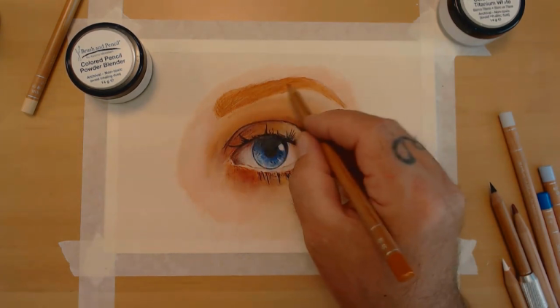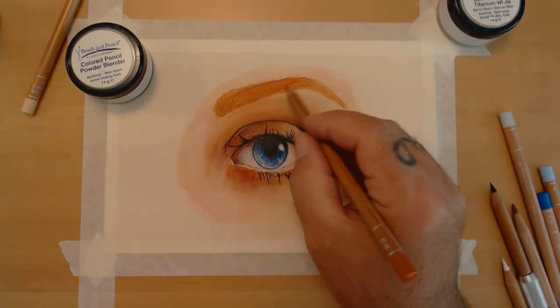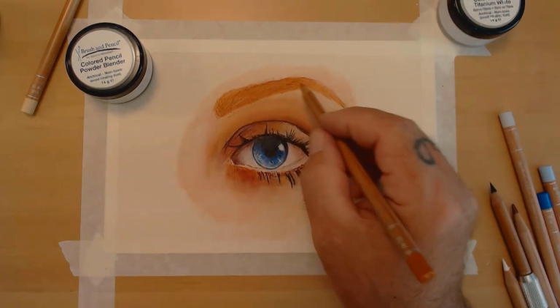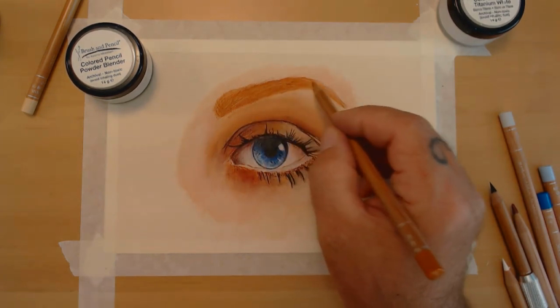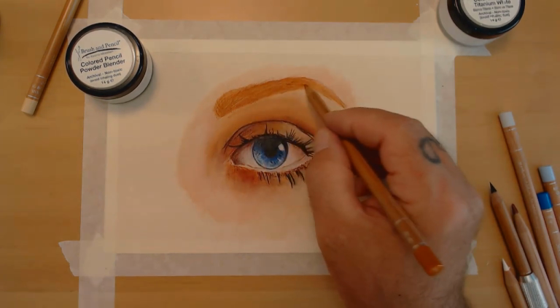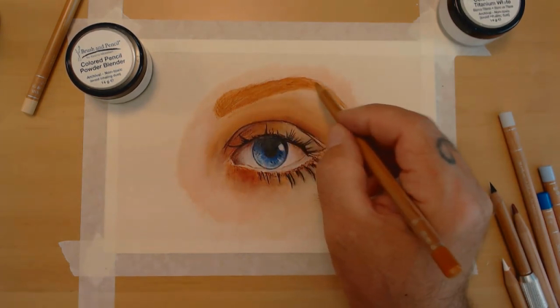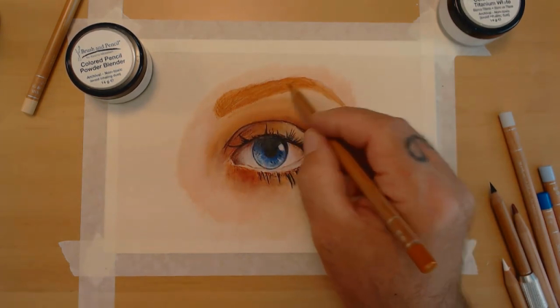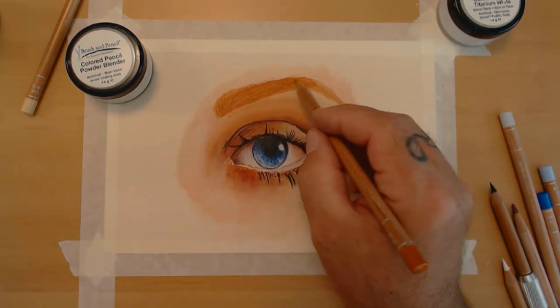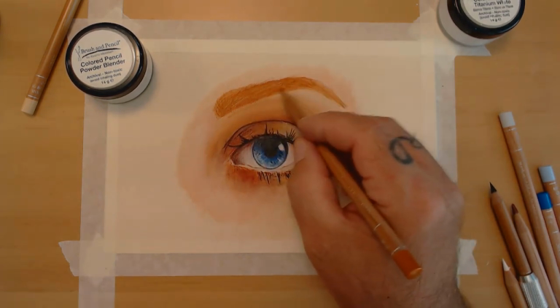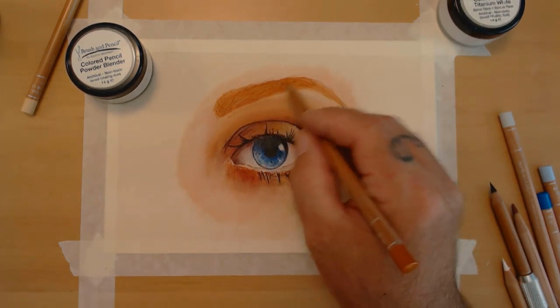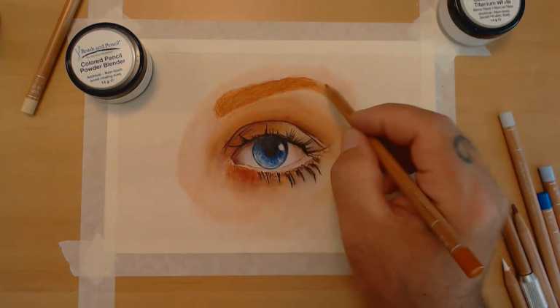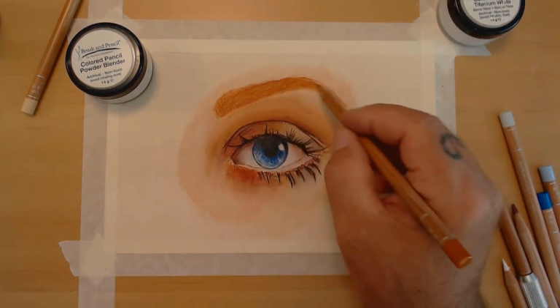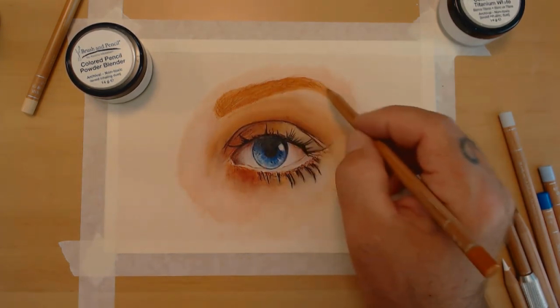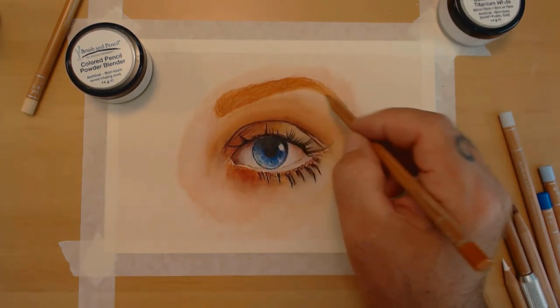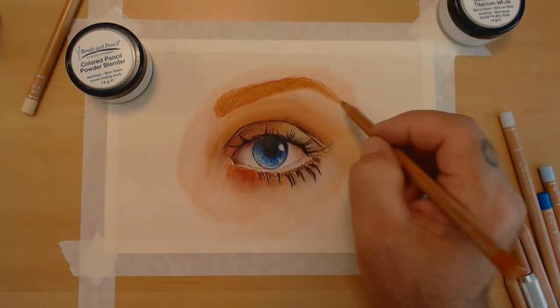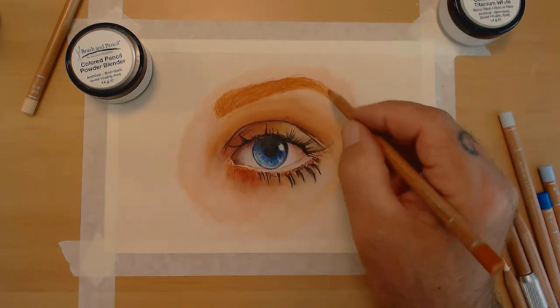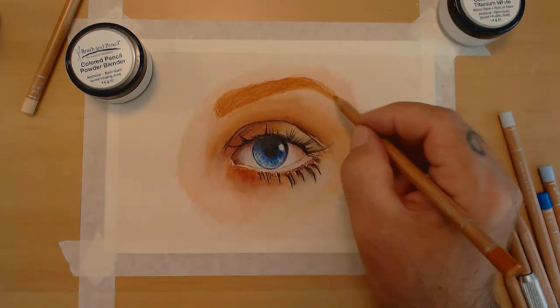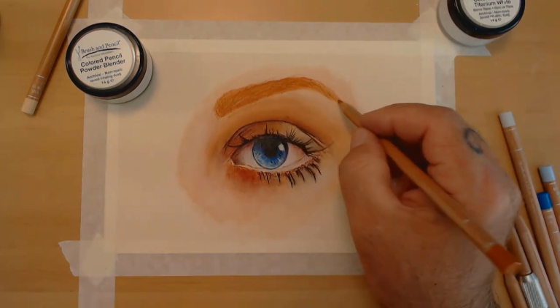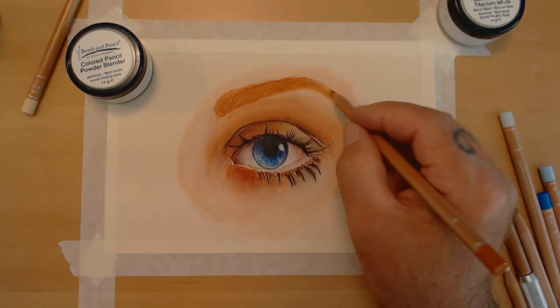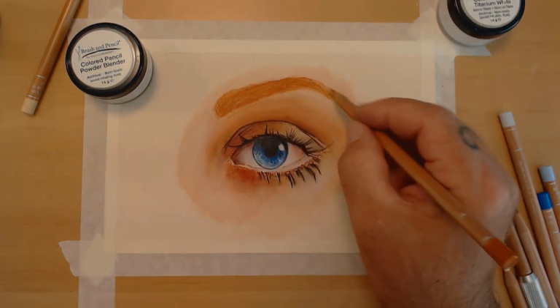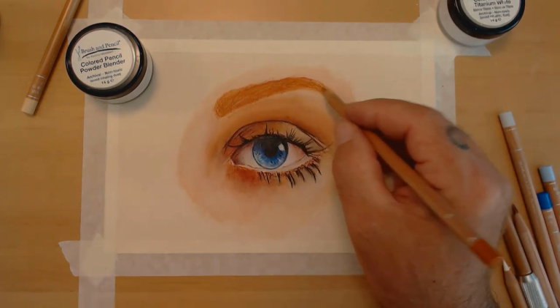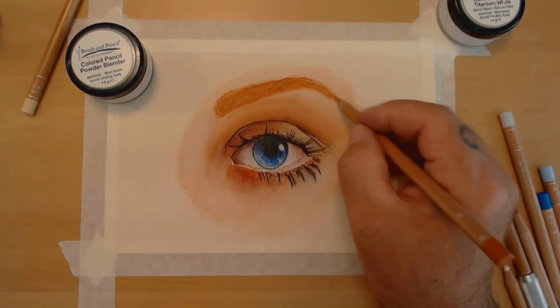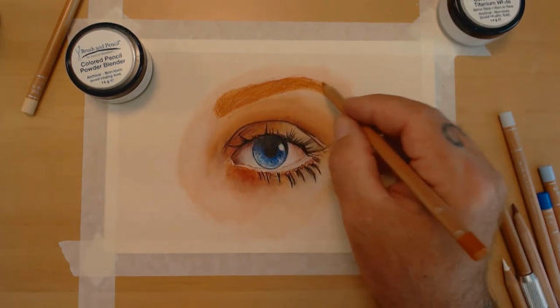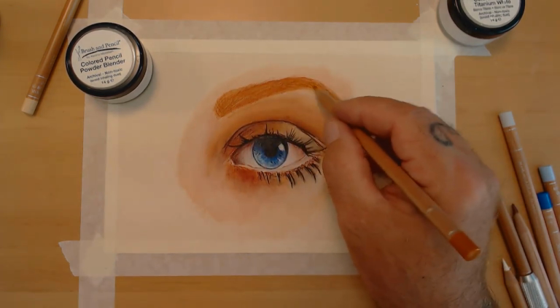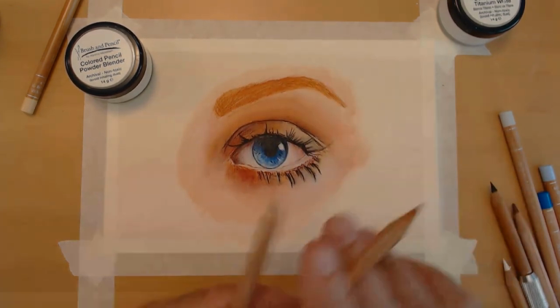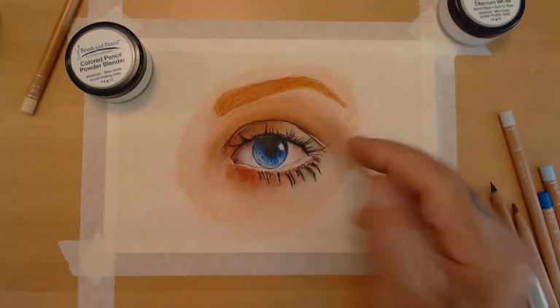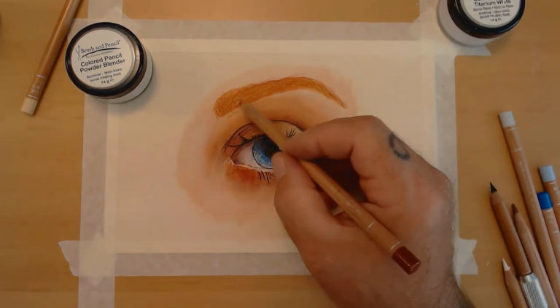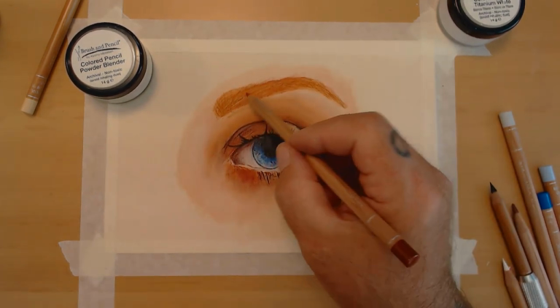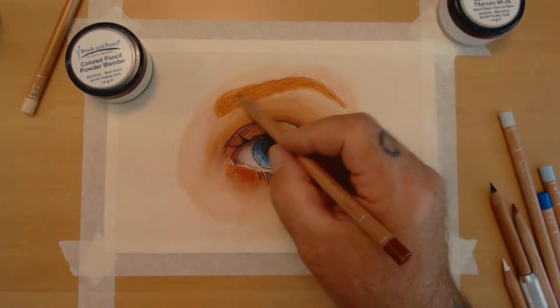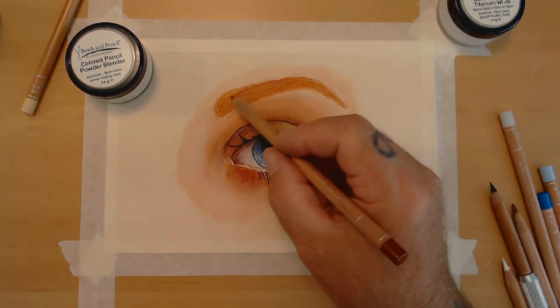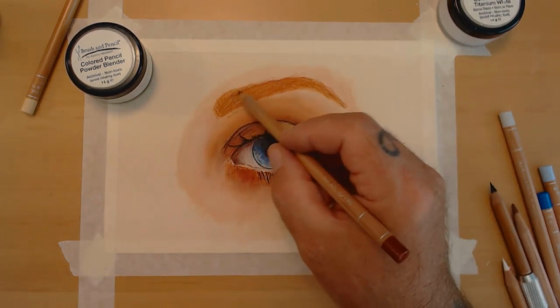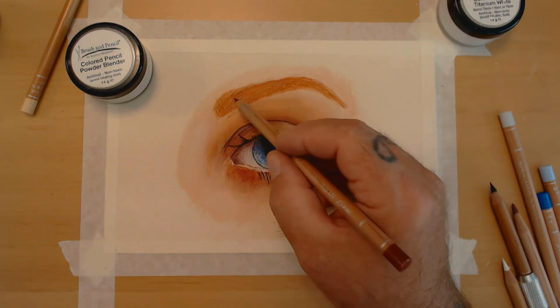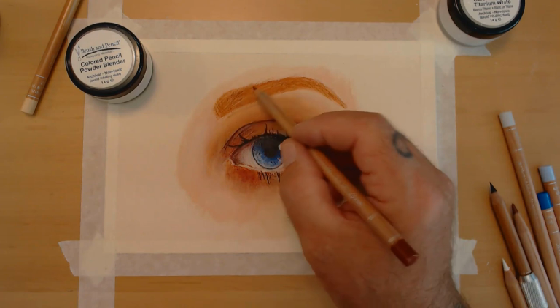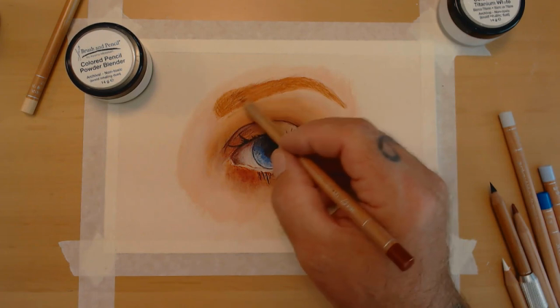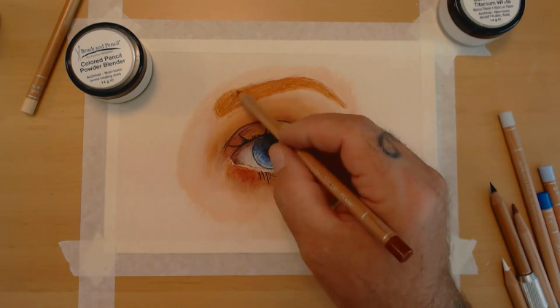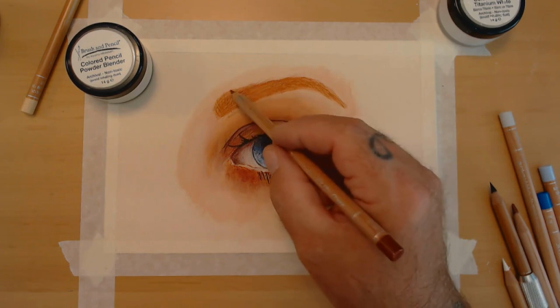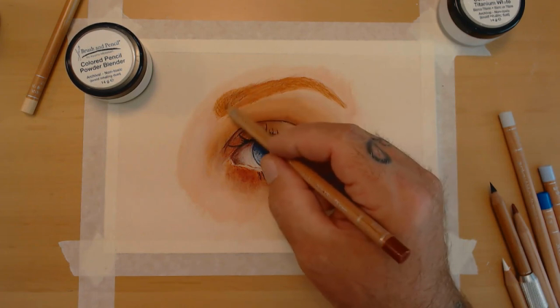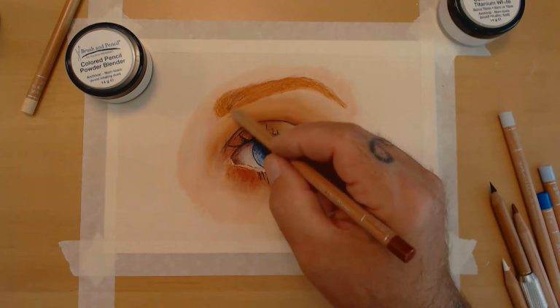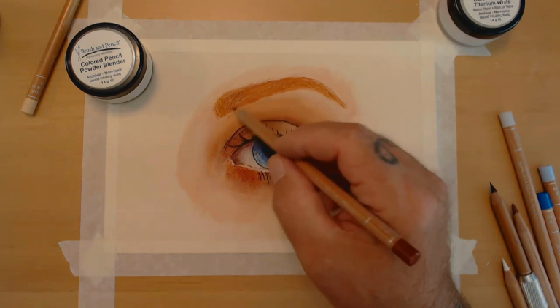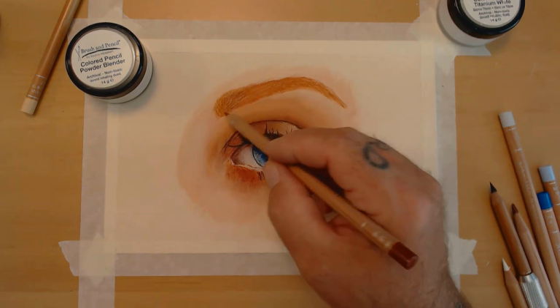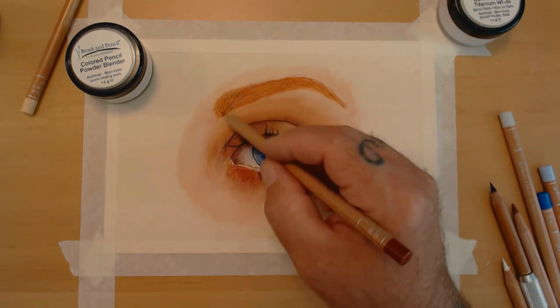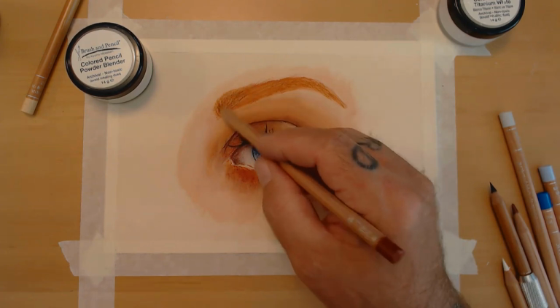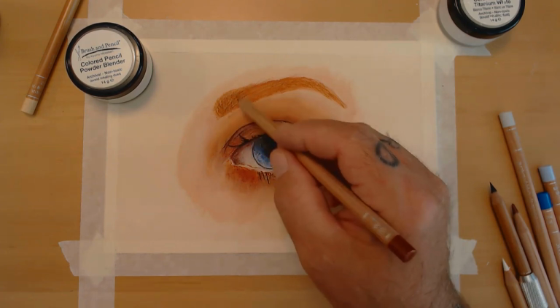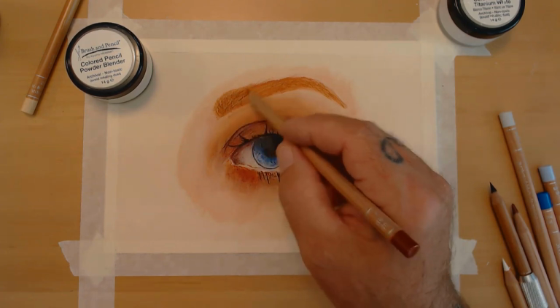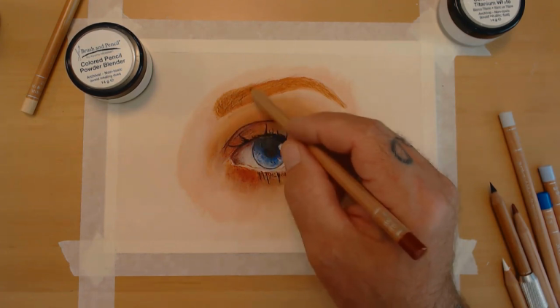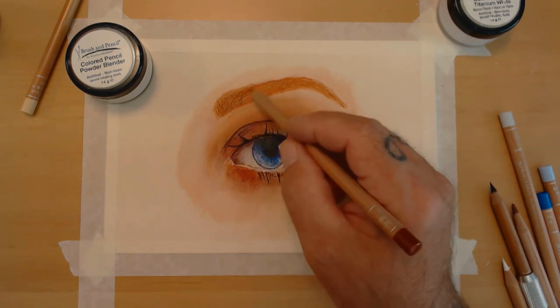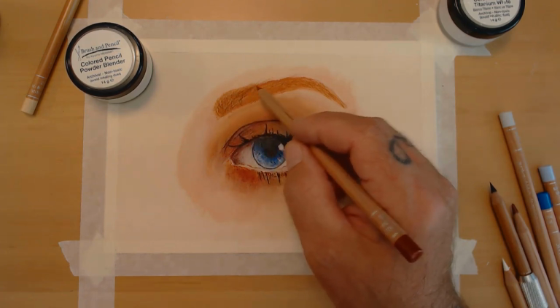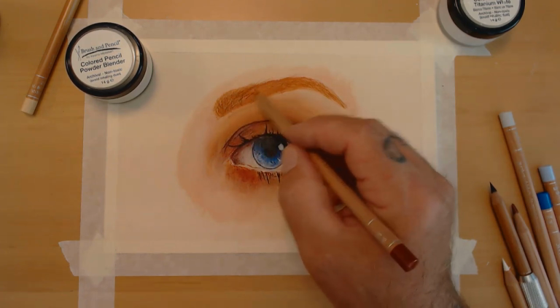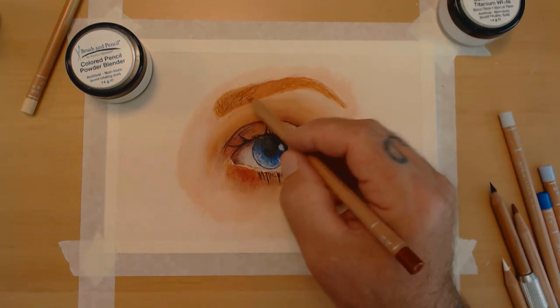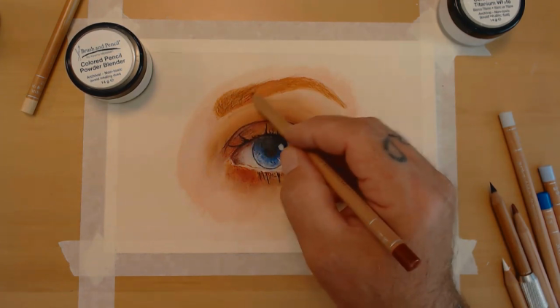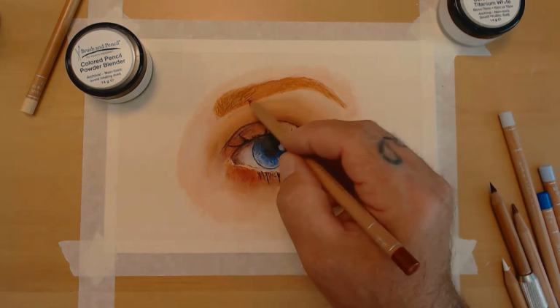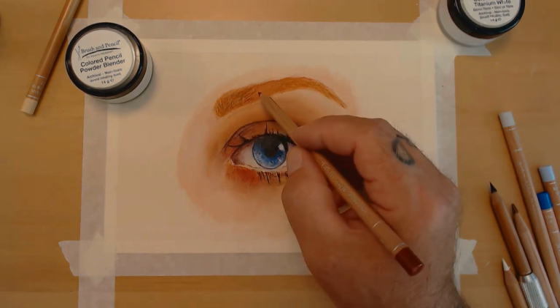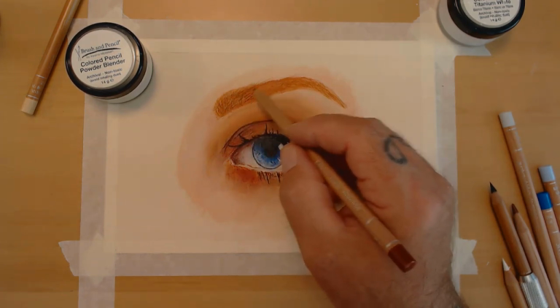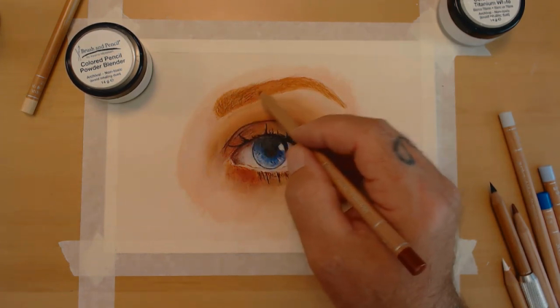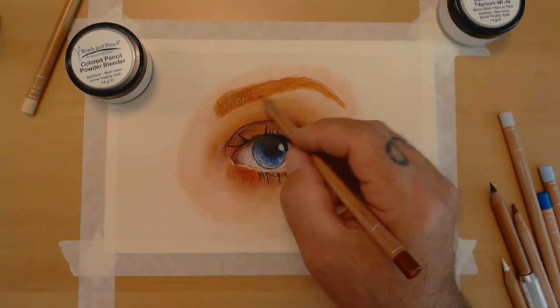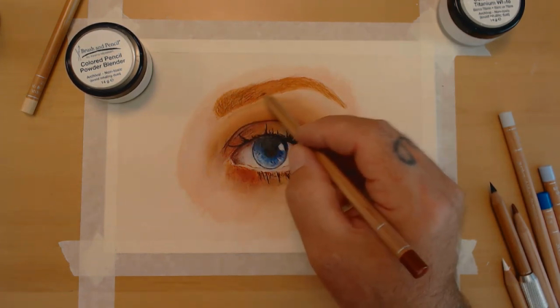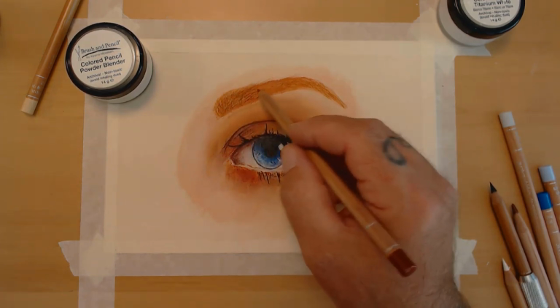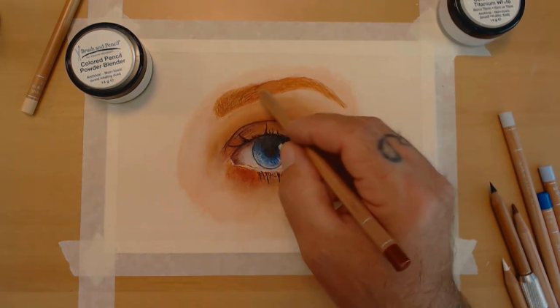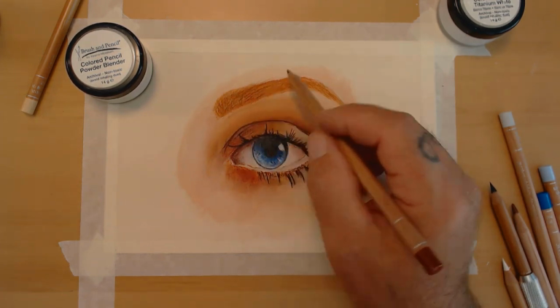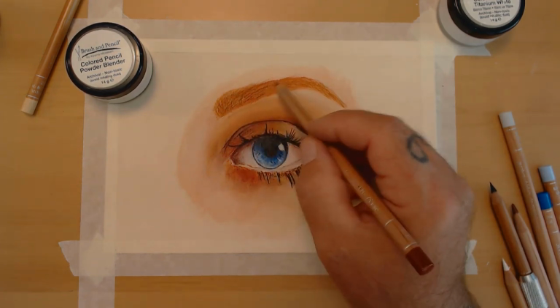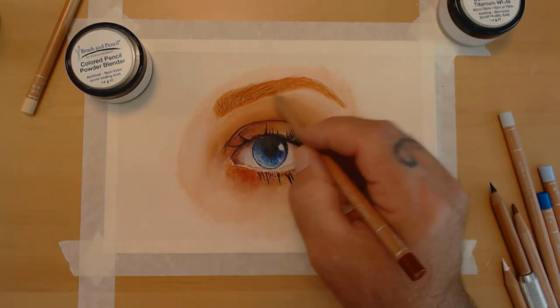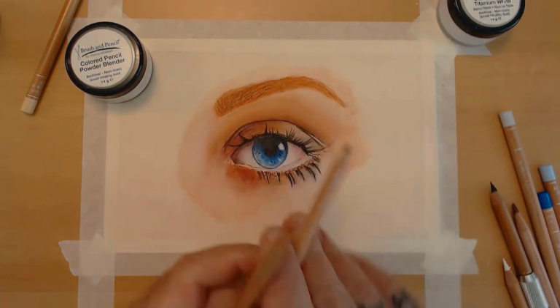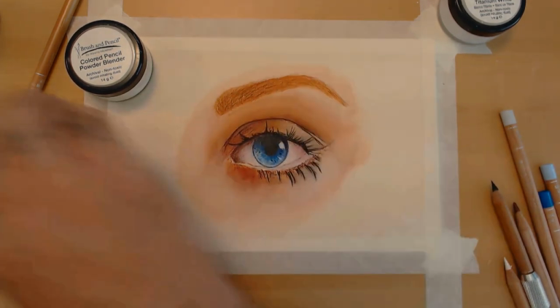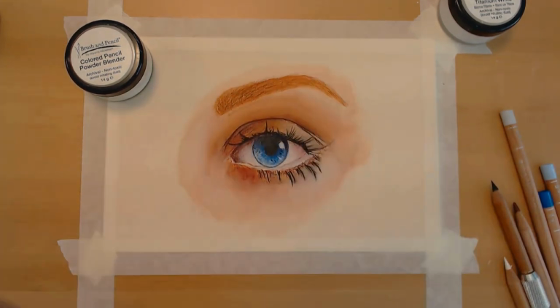On the eyebrow, with the lighting coming in from this picture, I used a much lighter shade.